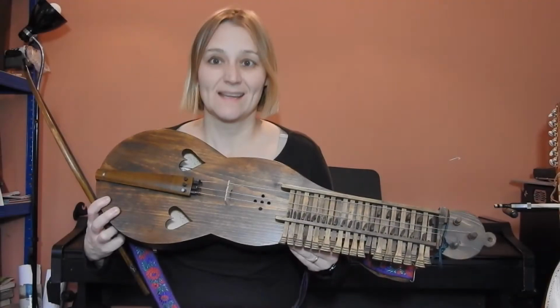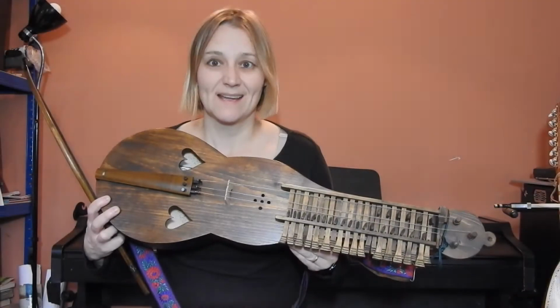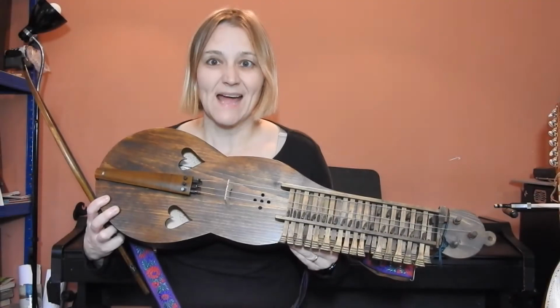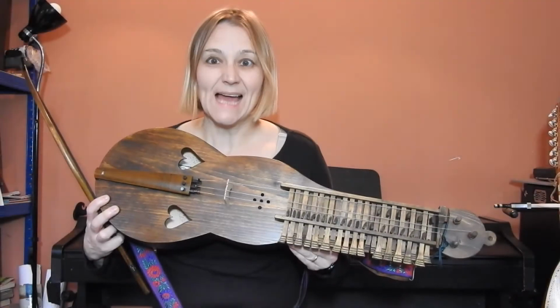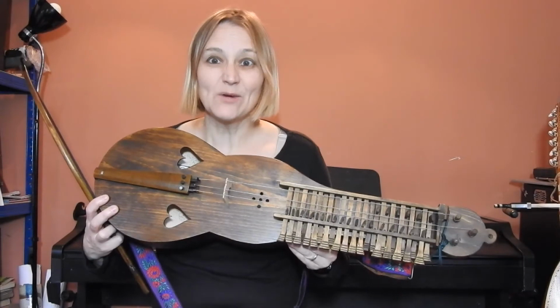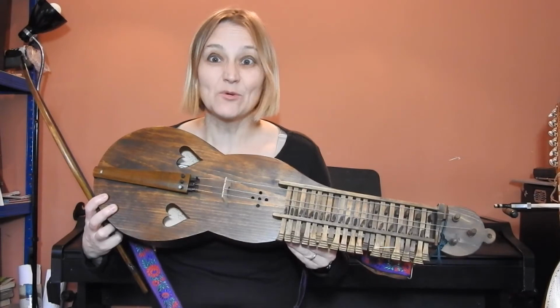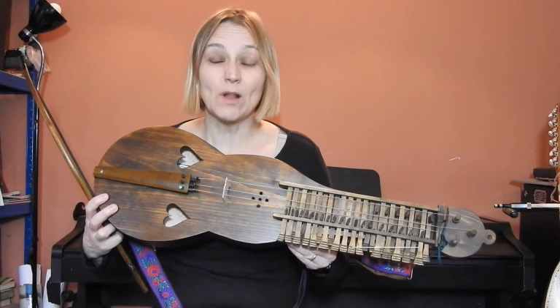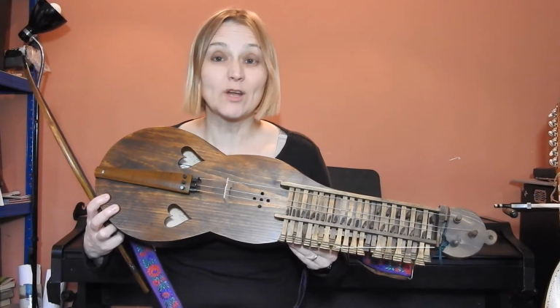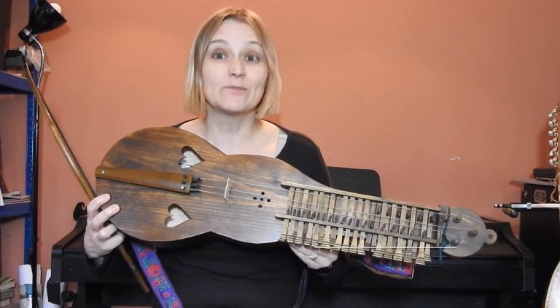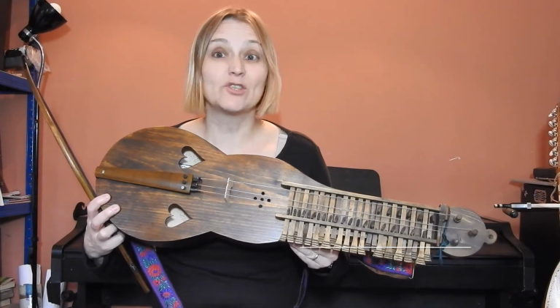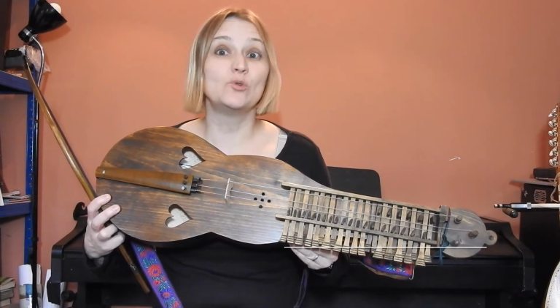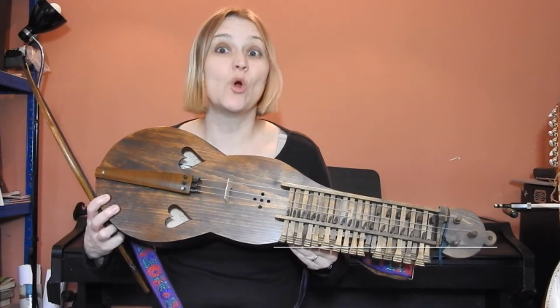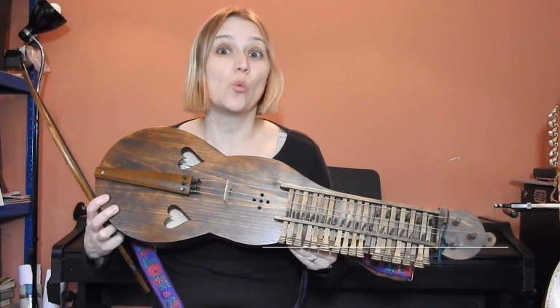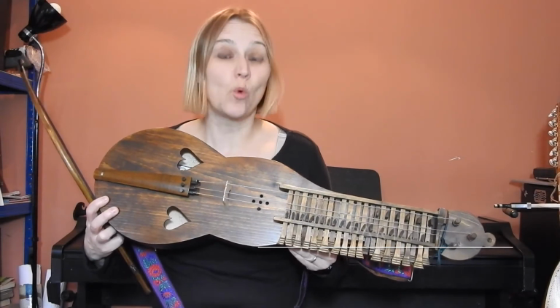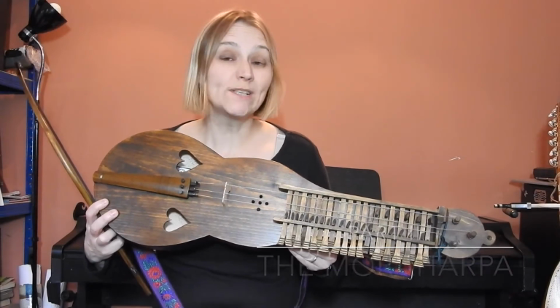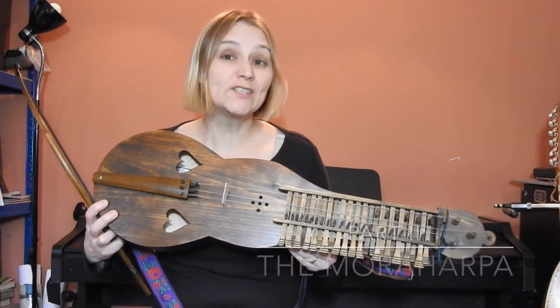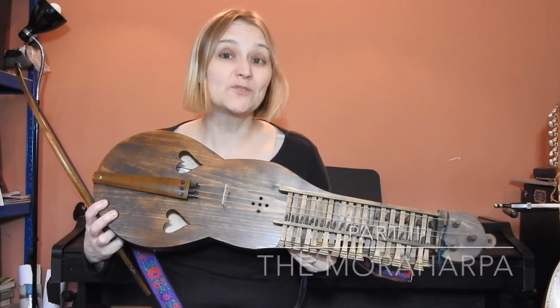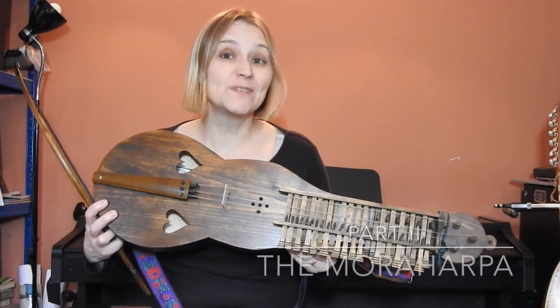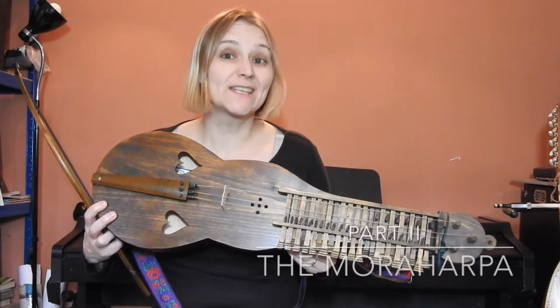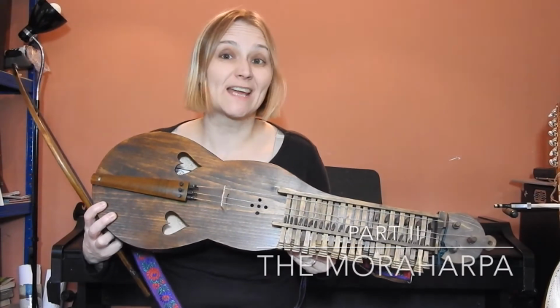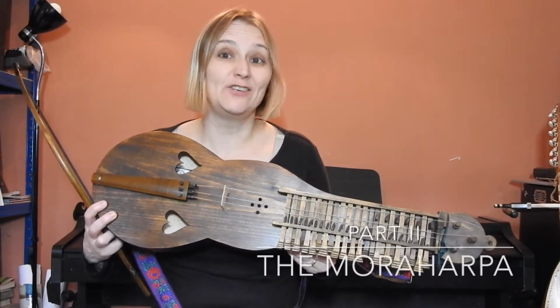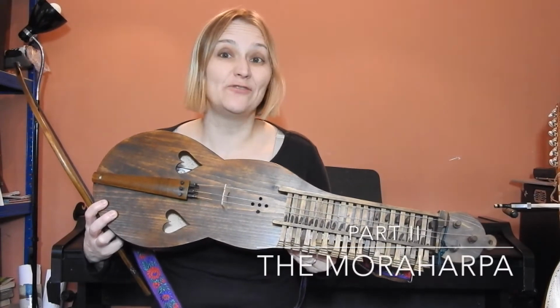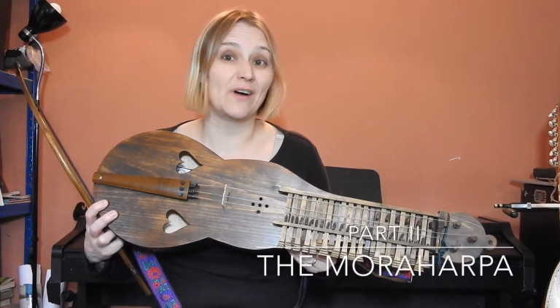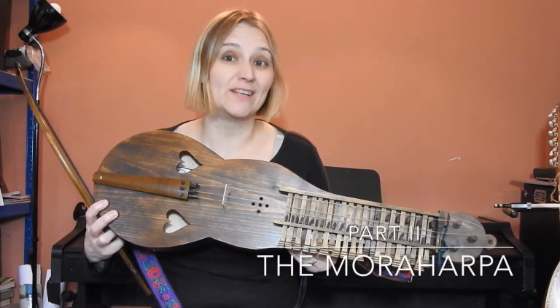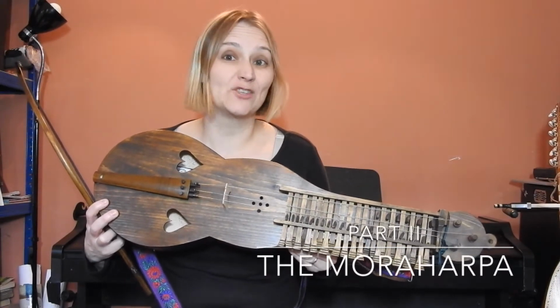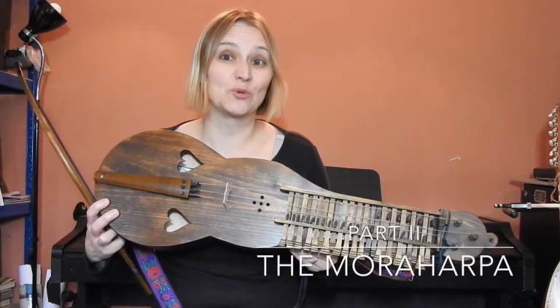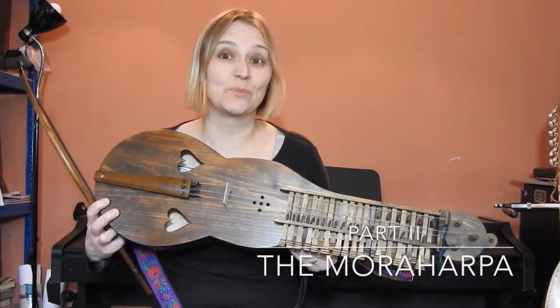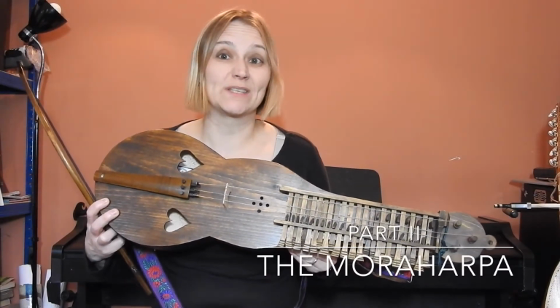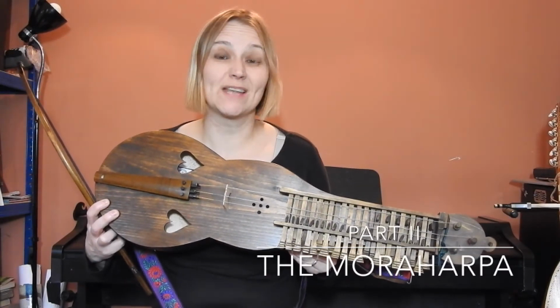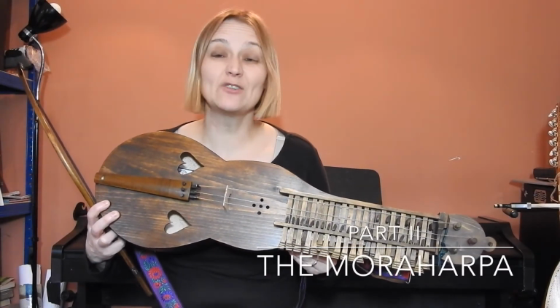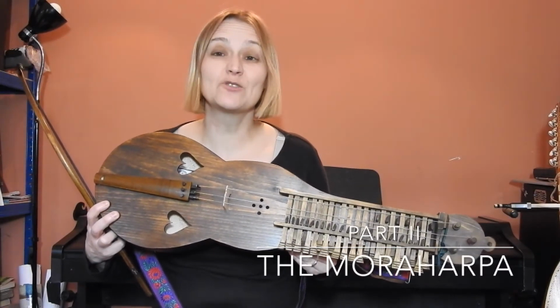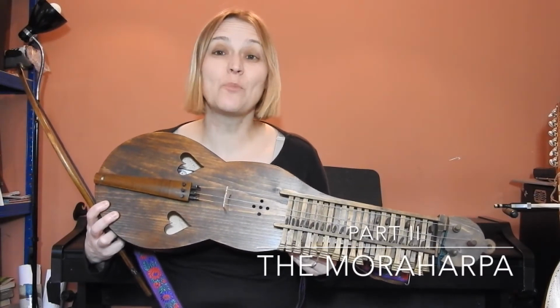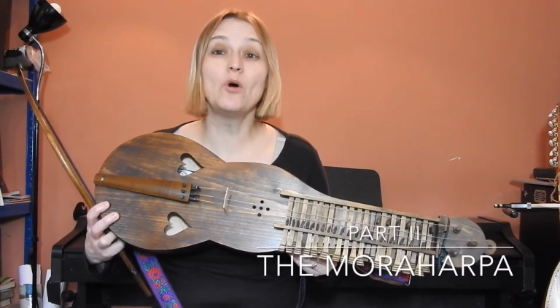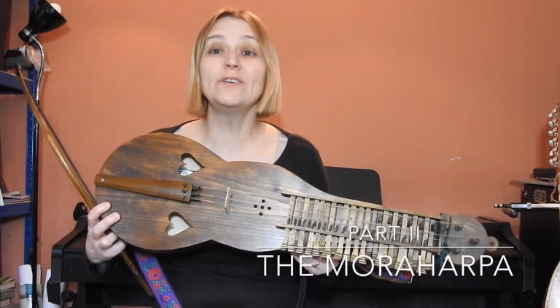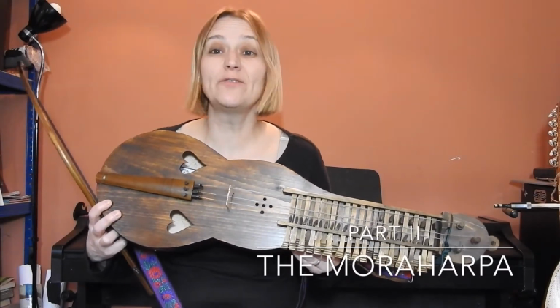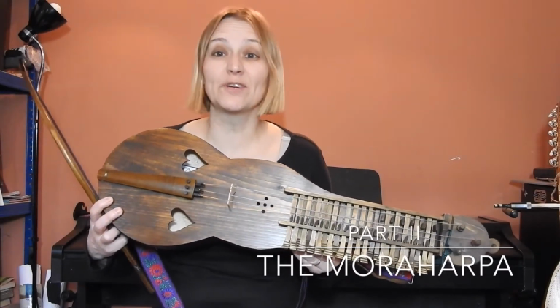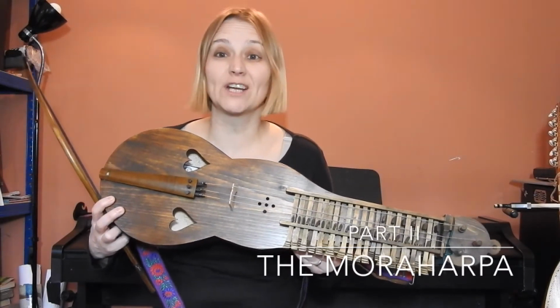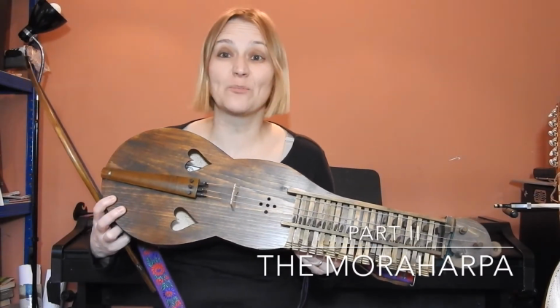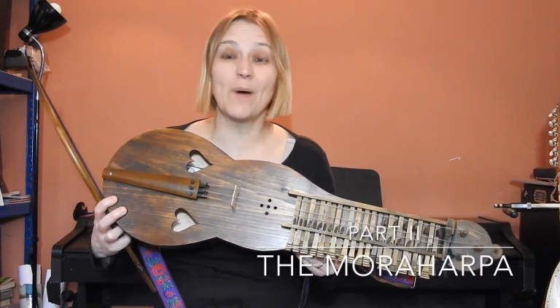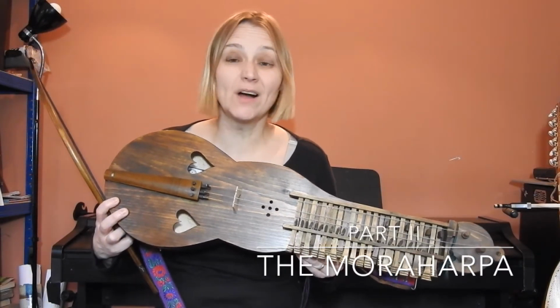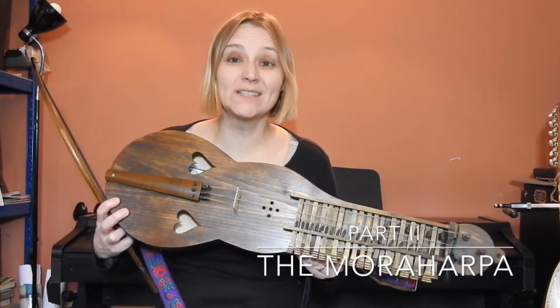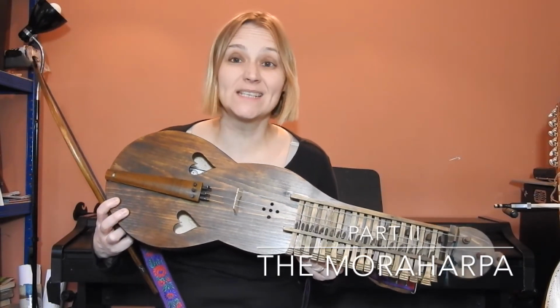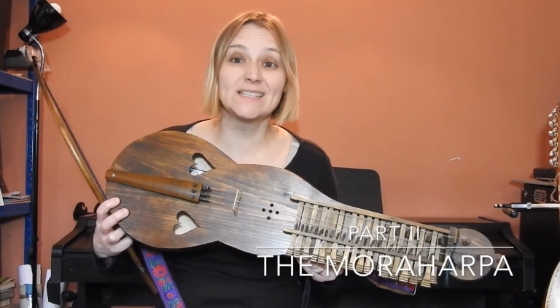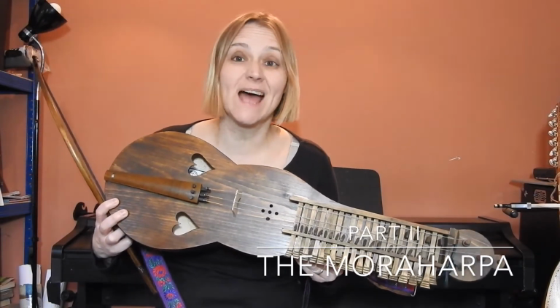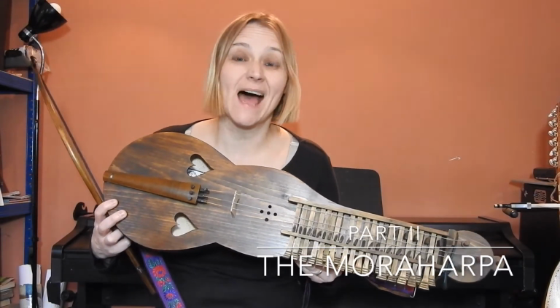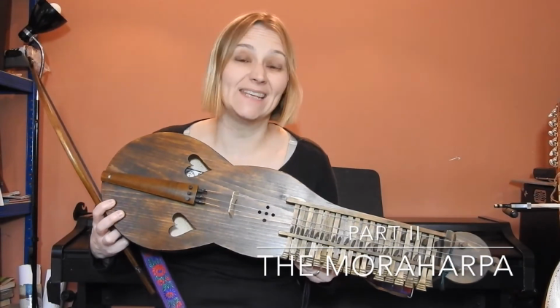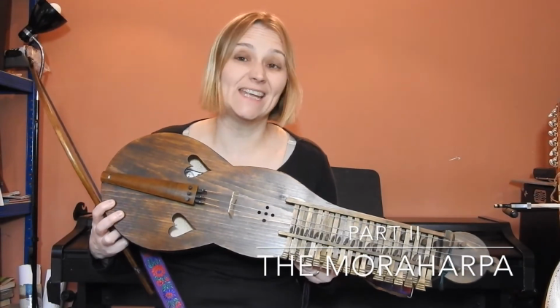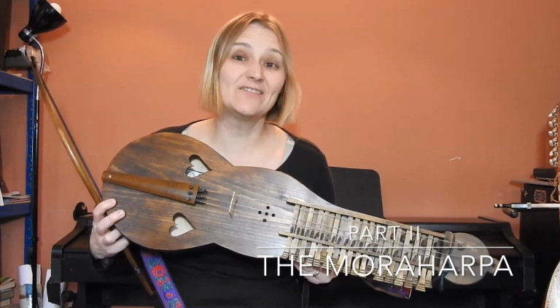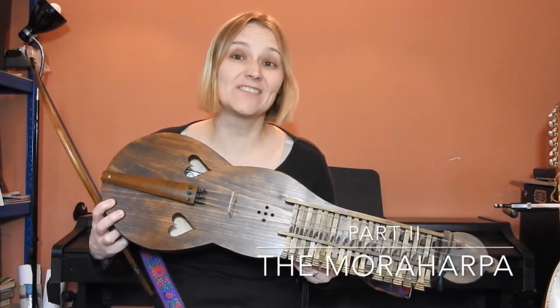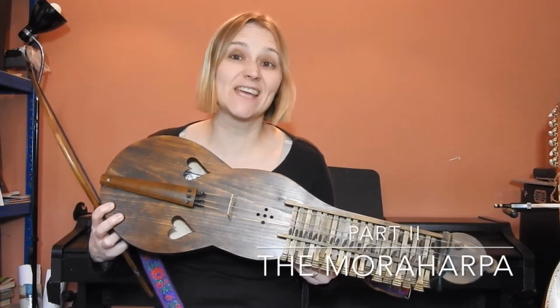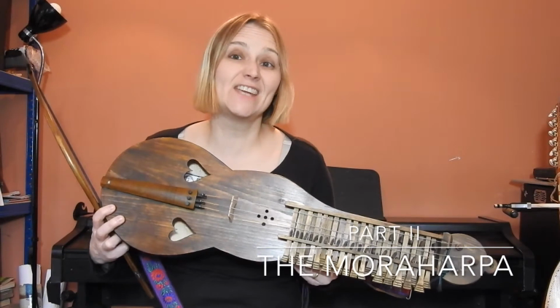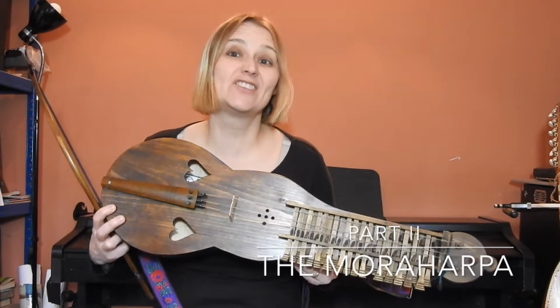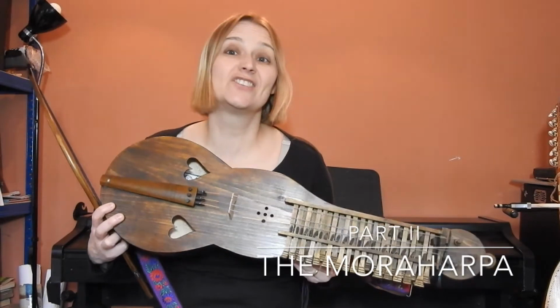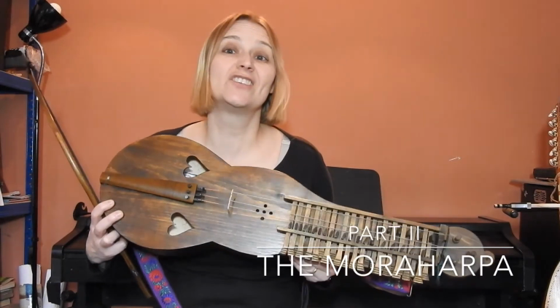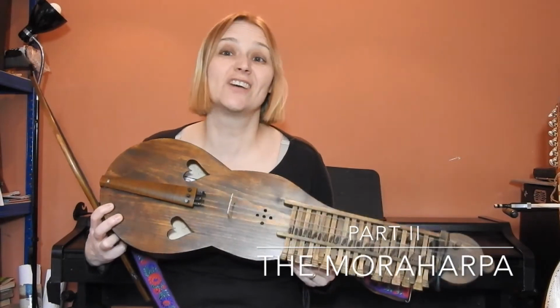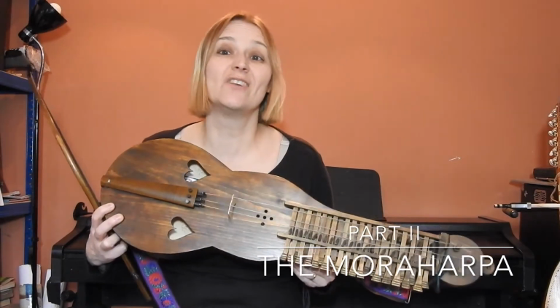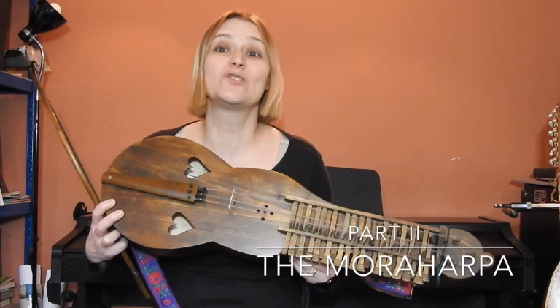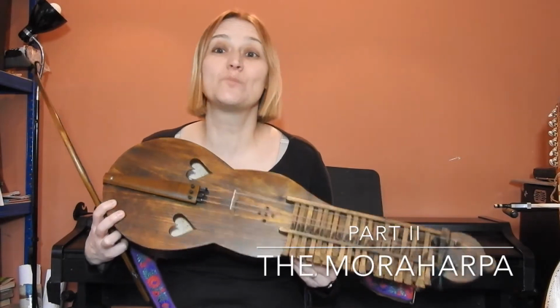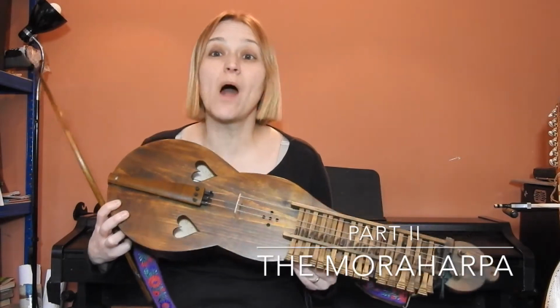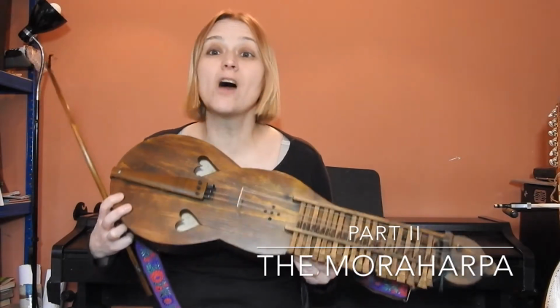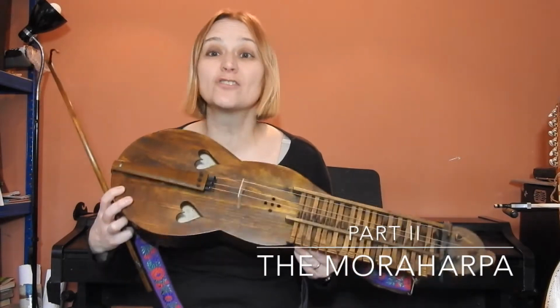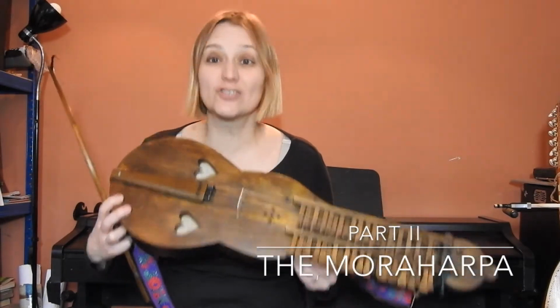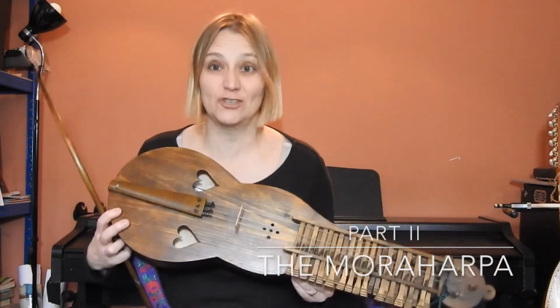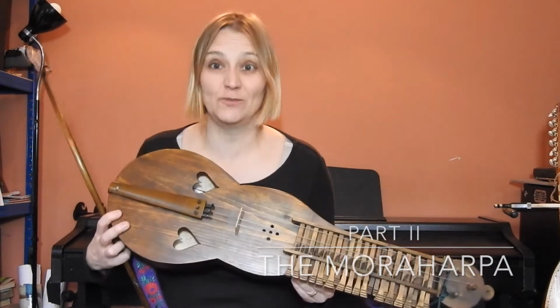Hello and welcome to 'What Instruments Can You Find on Purcell's Polyphonic Parties: An Invitation to Dance Part 2.'